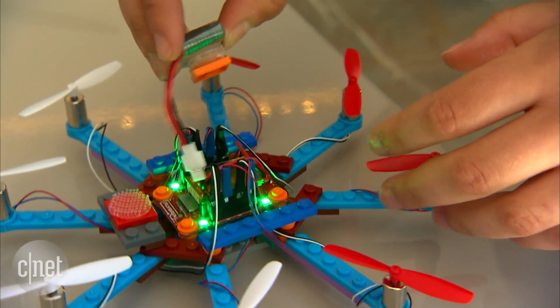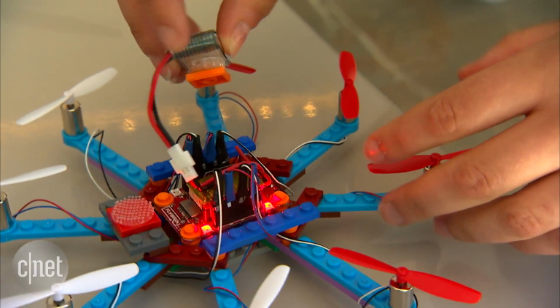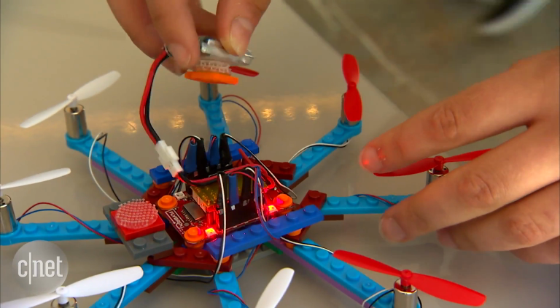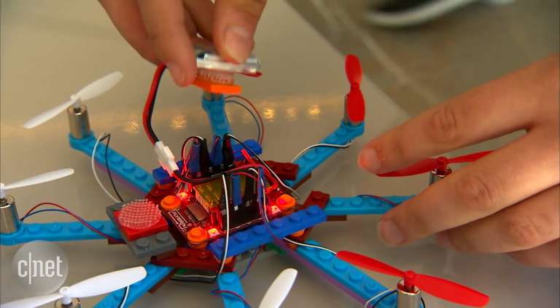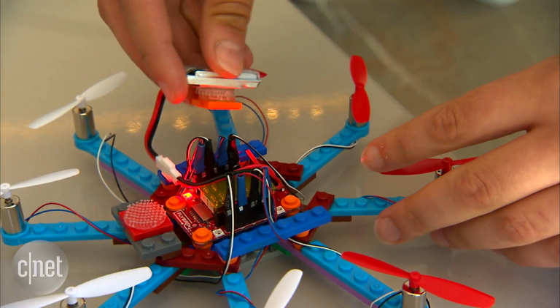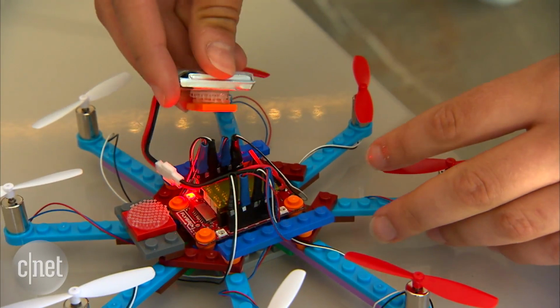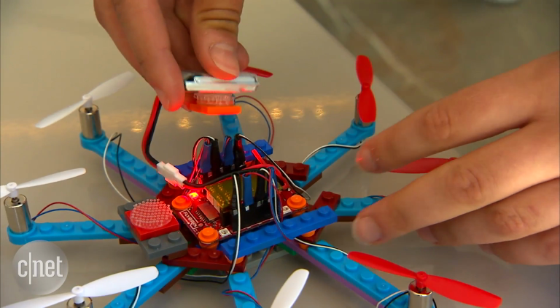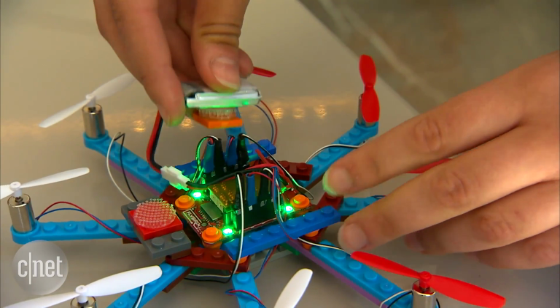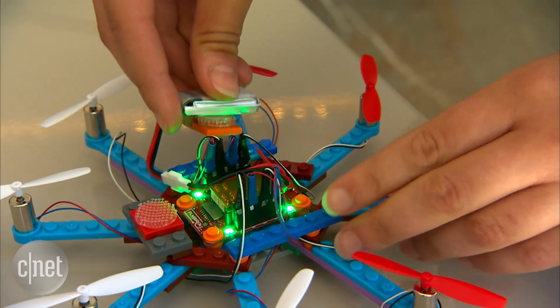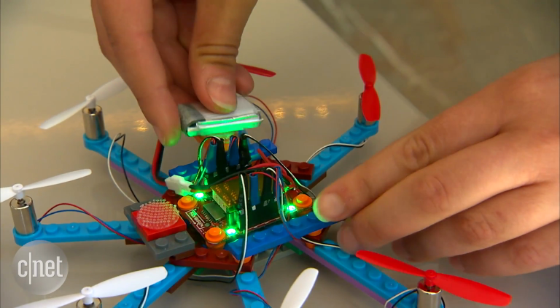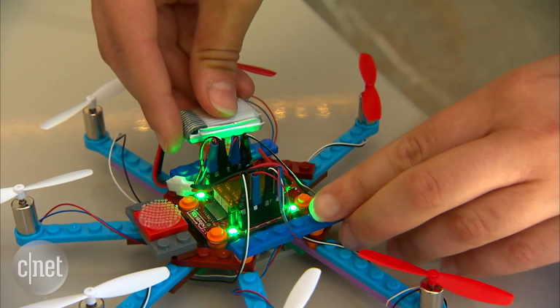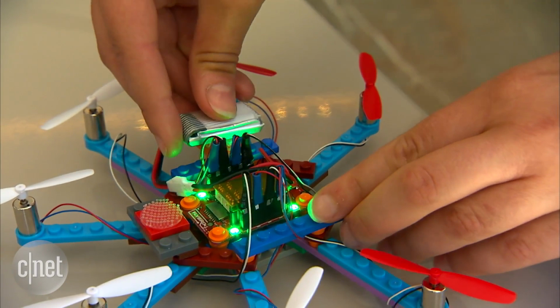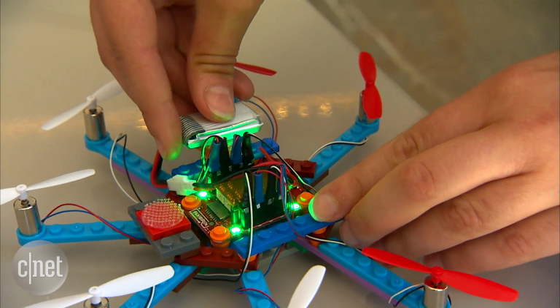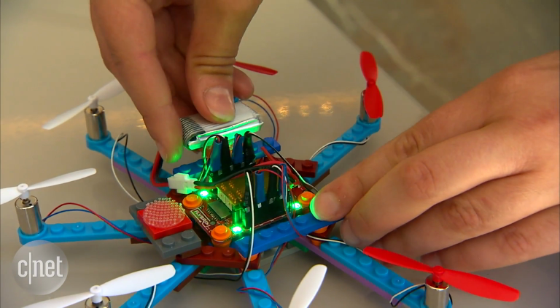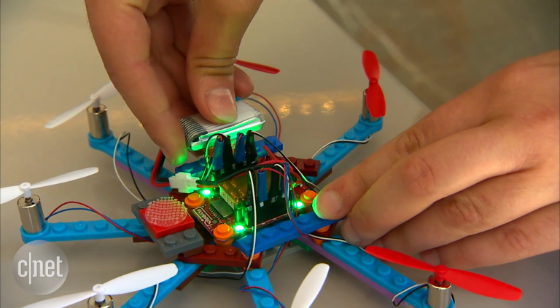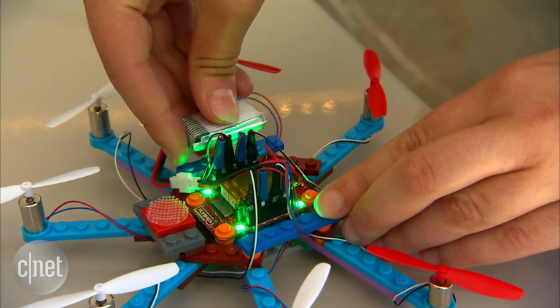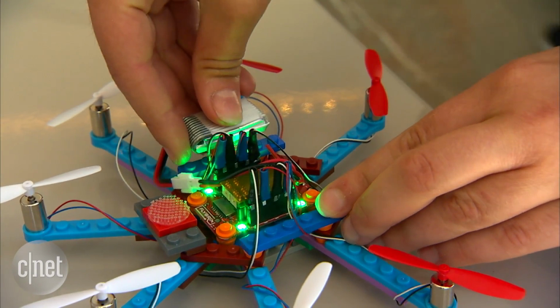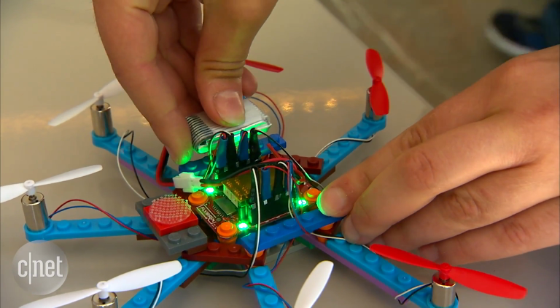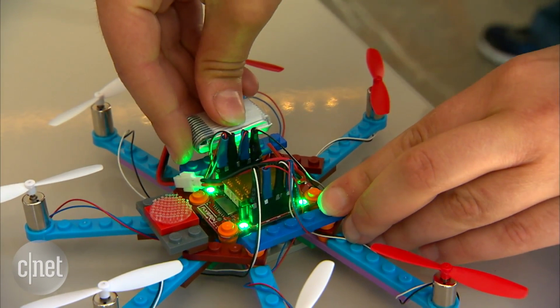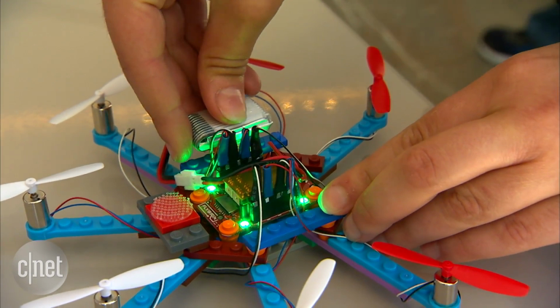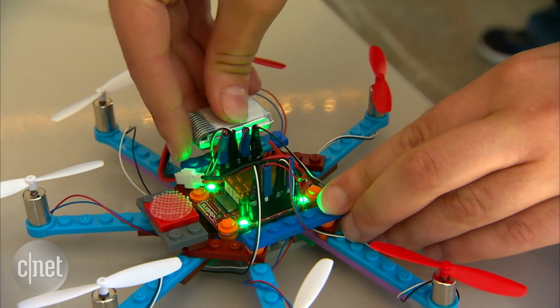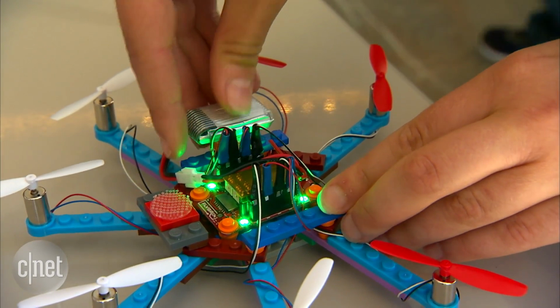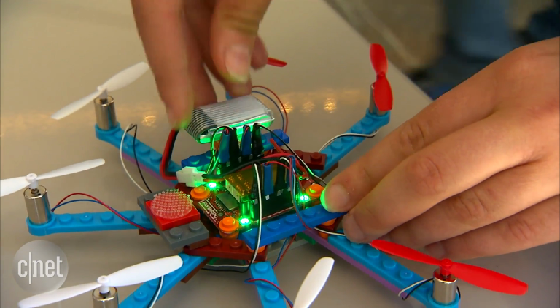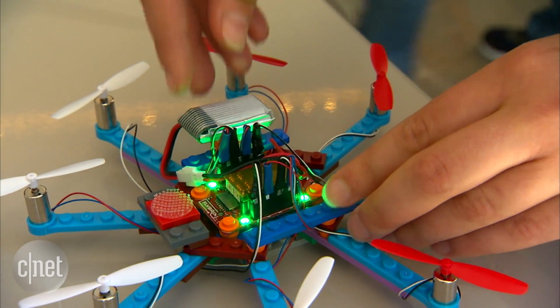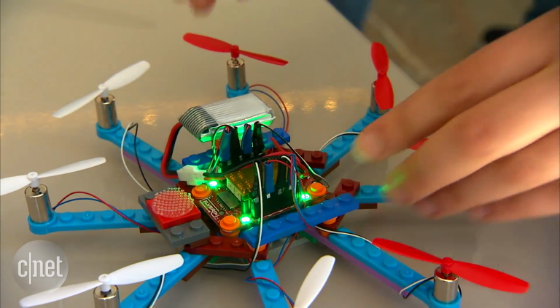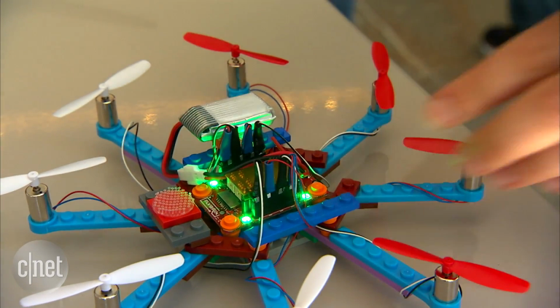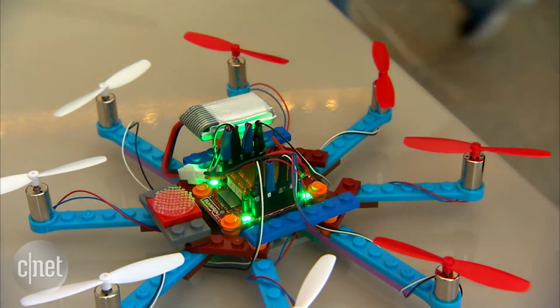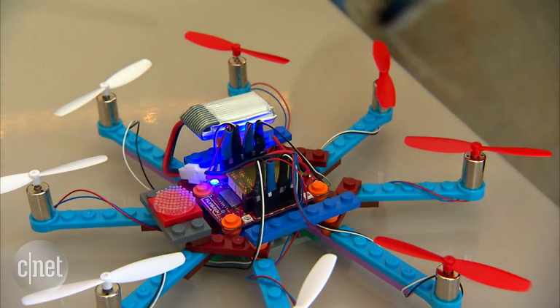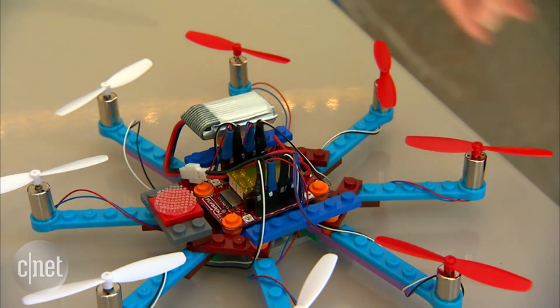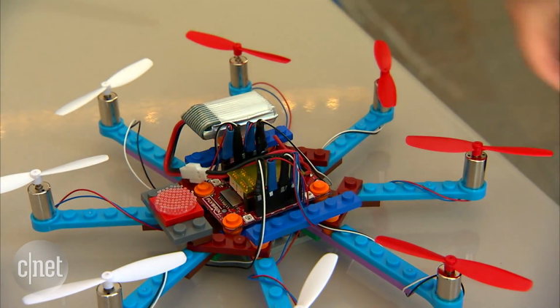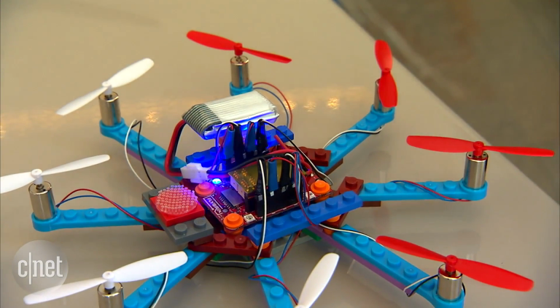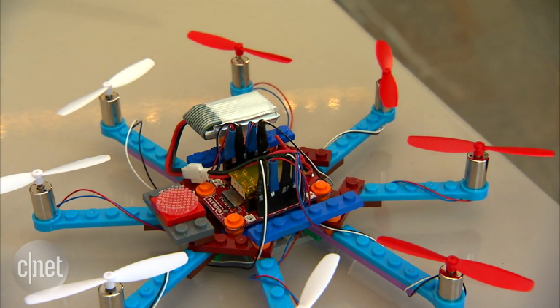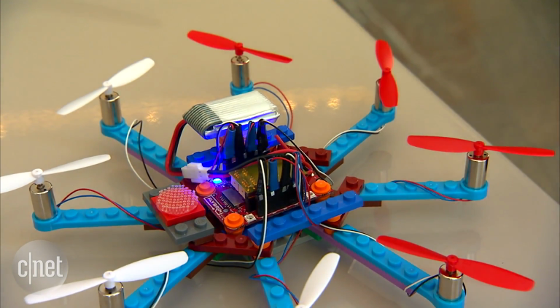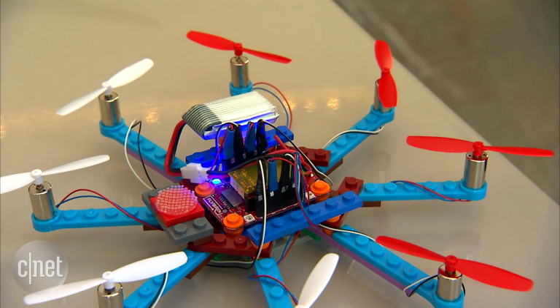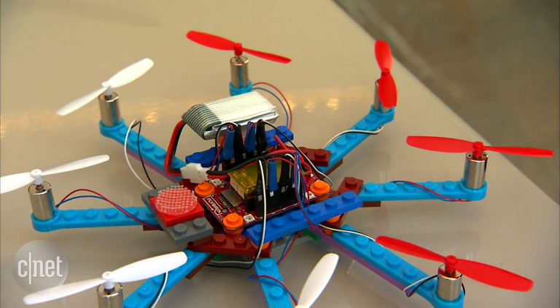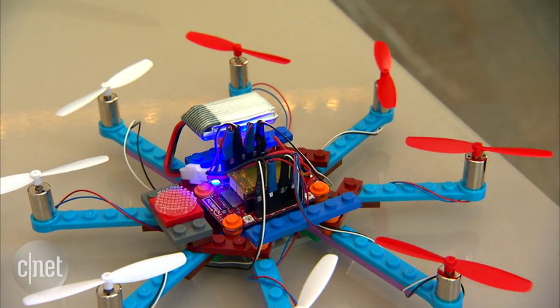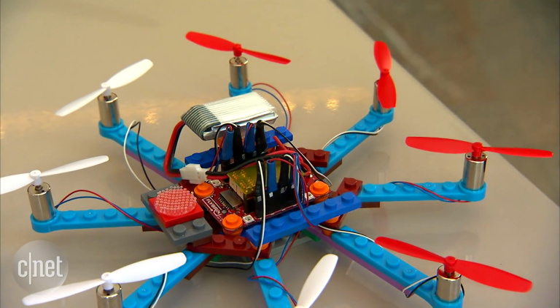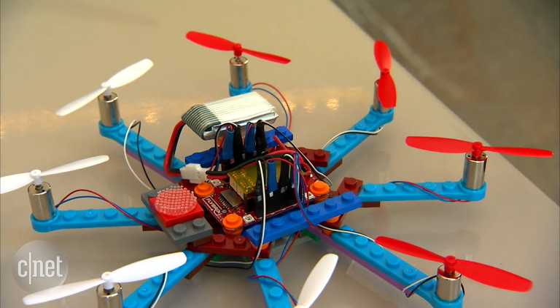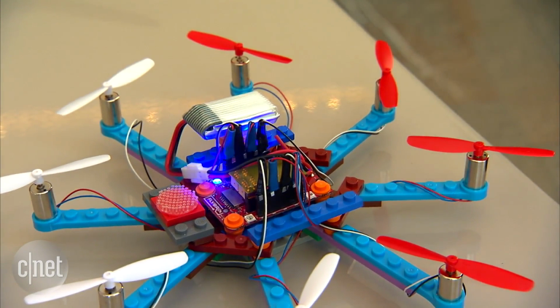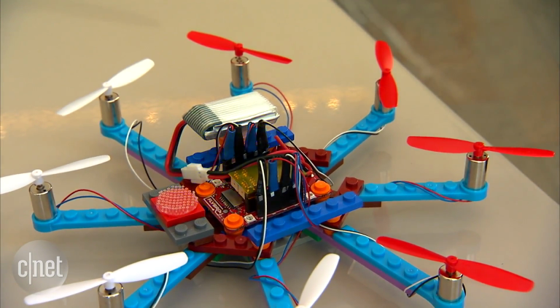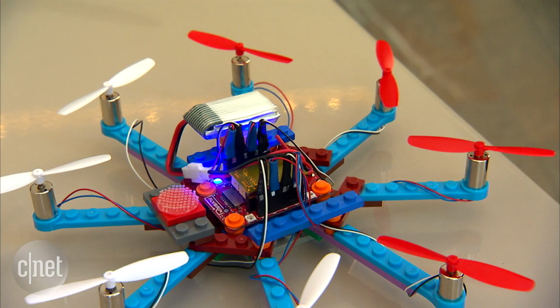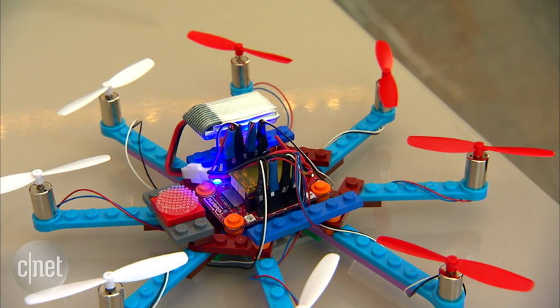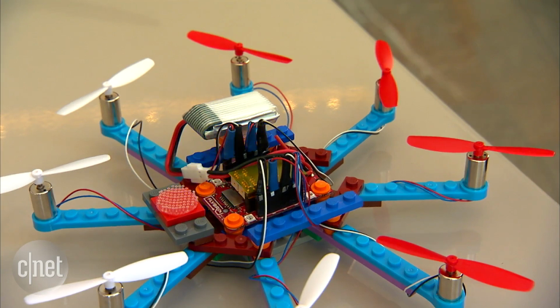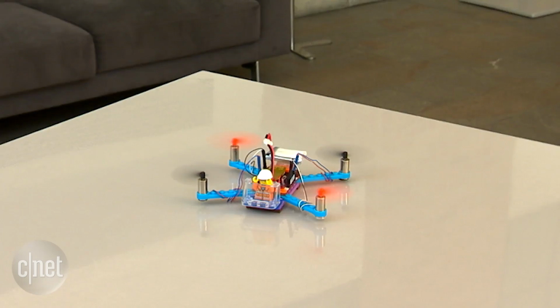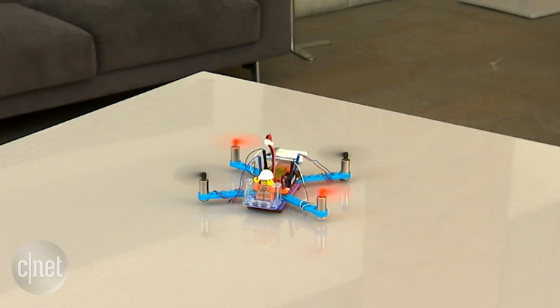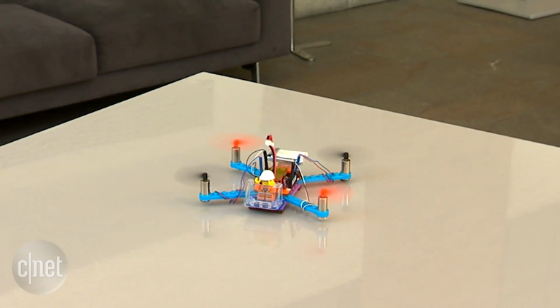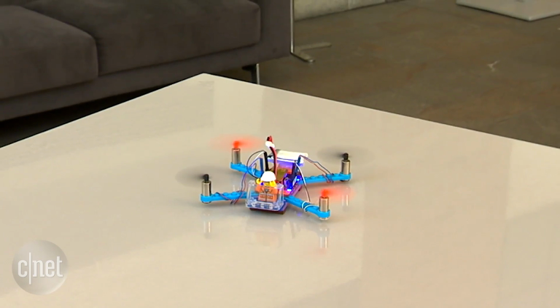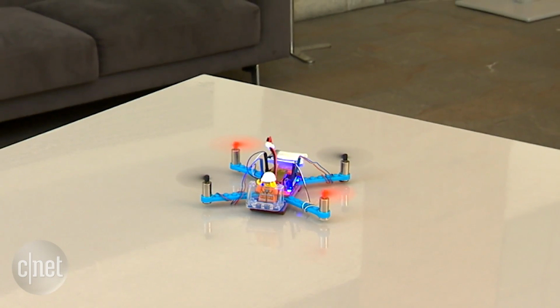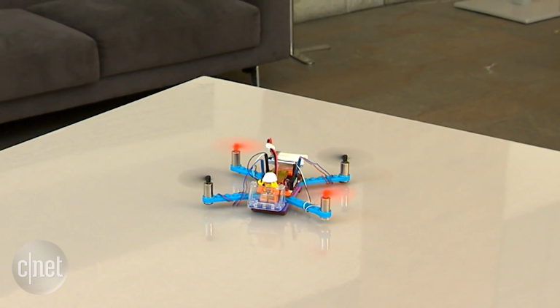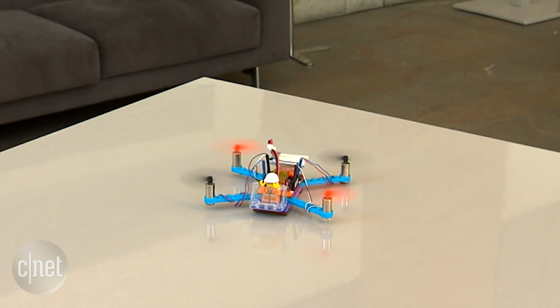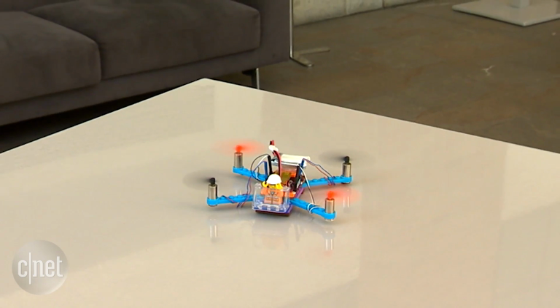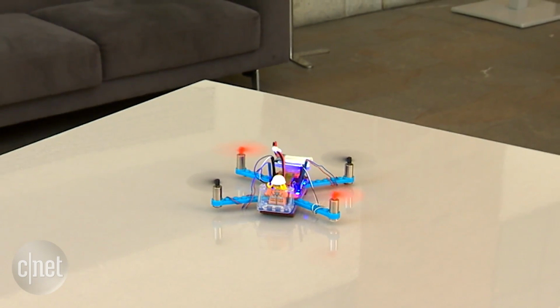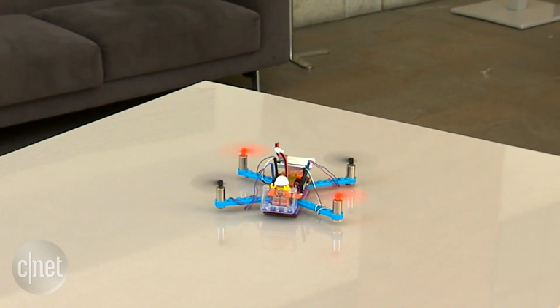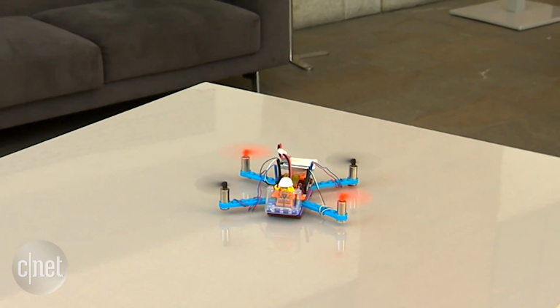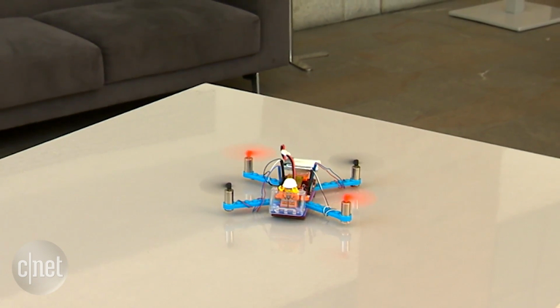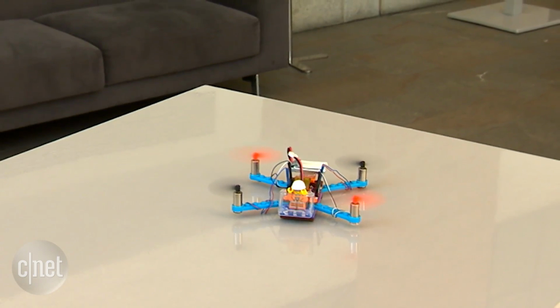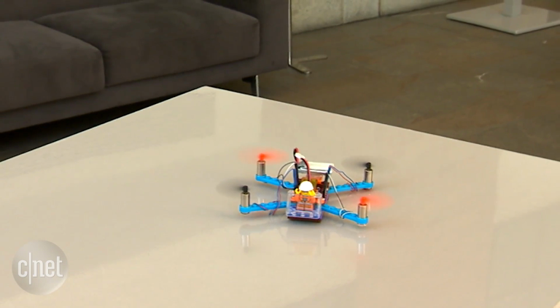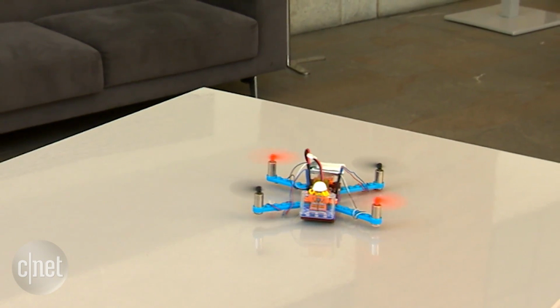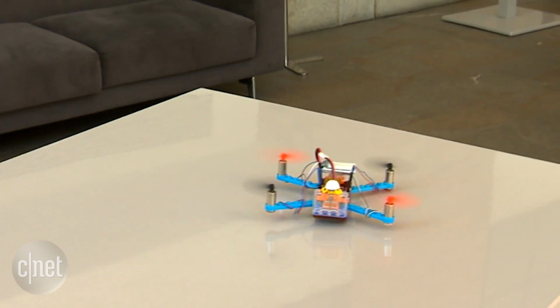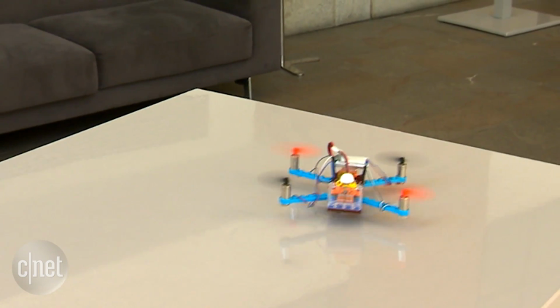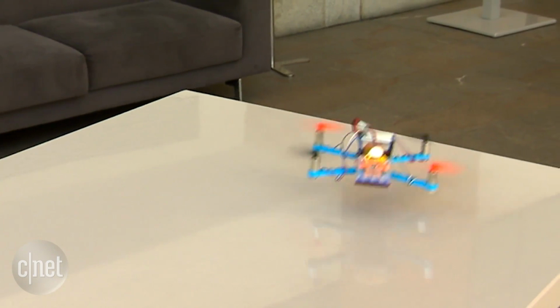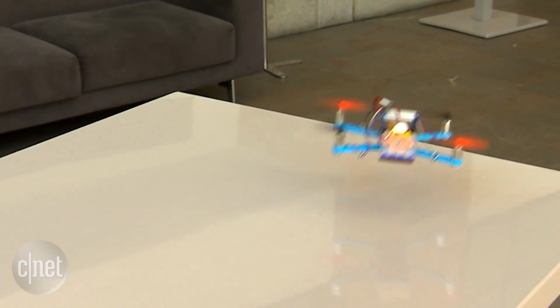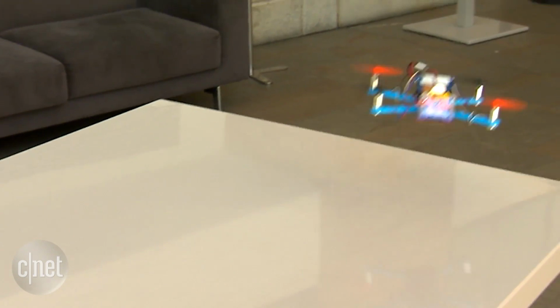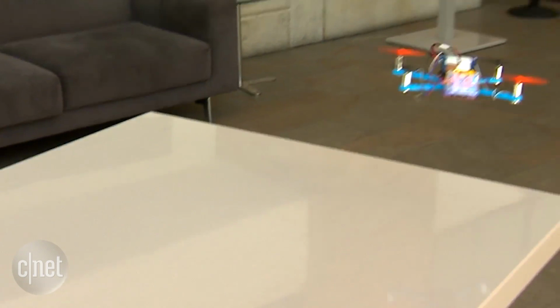Battery life is dependent on the size and weight of the craft, but generally you're looking at 5–7 minutes of flight time.